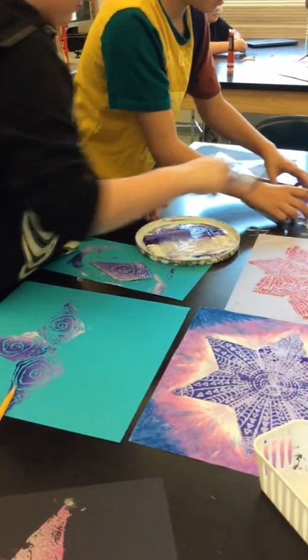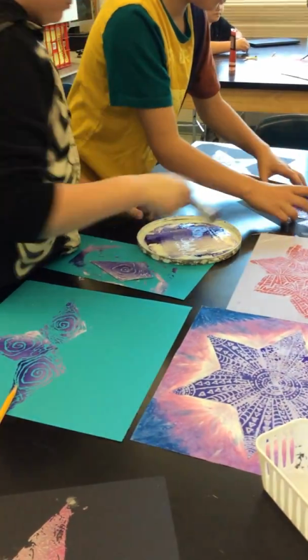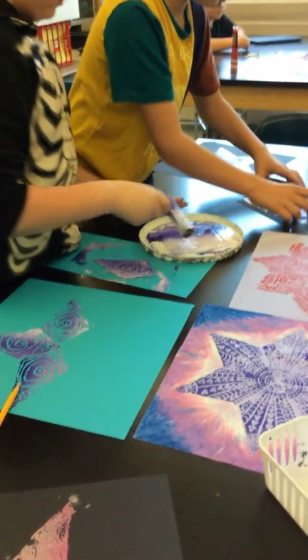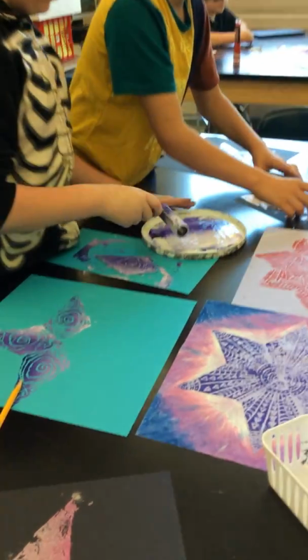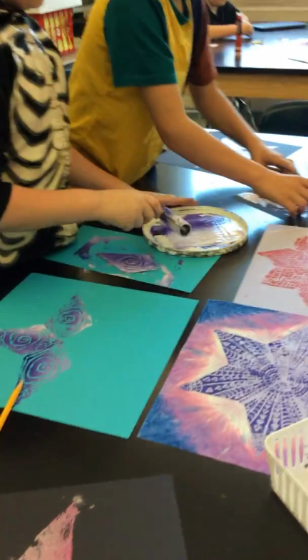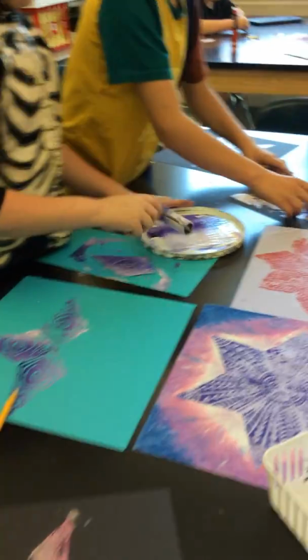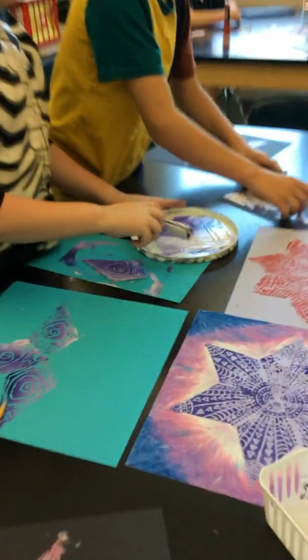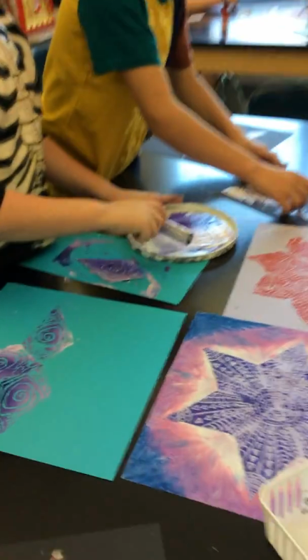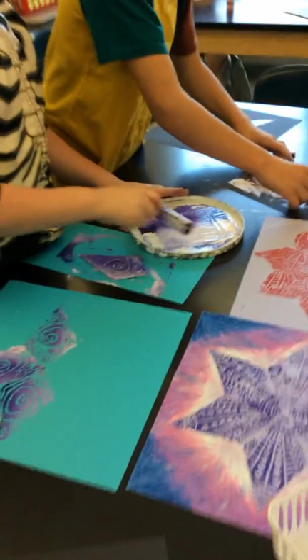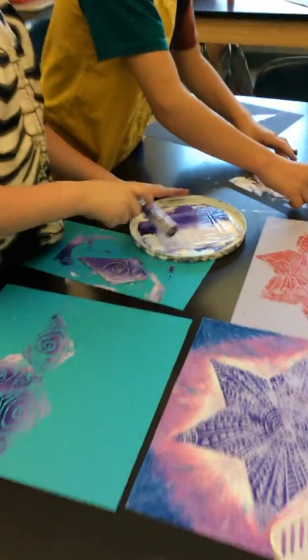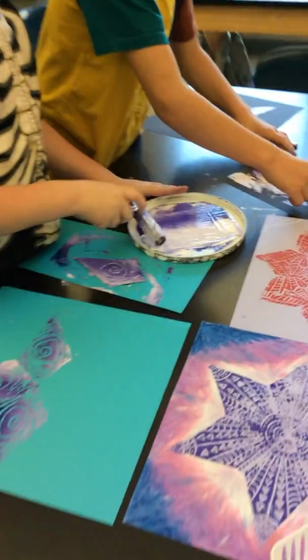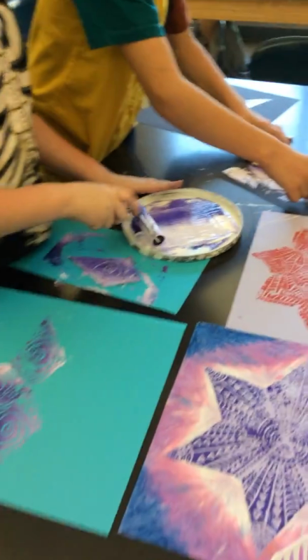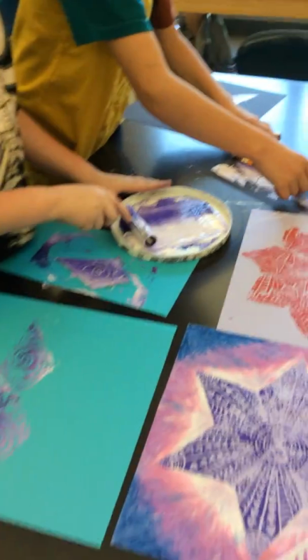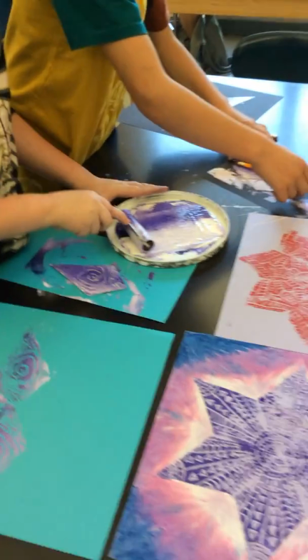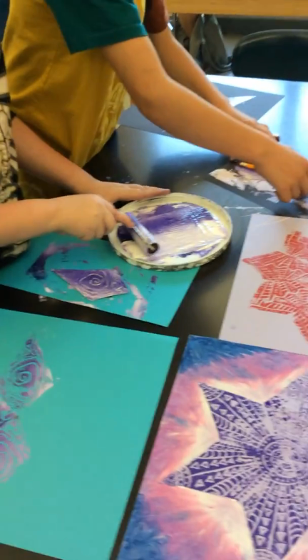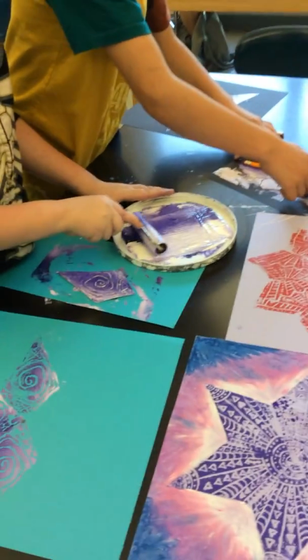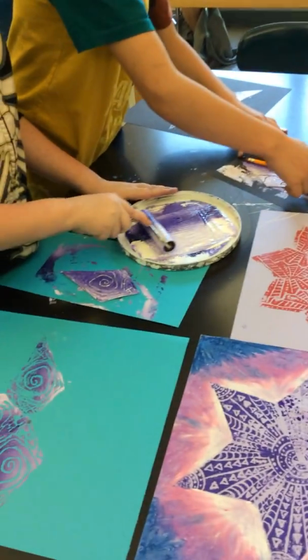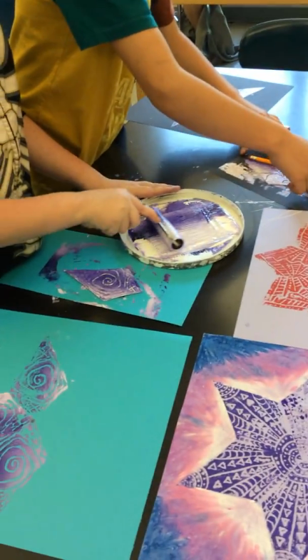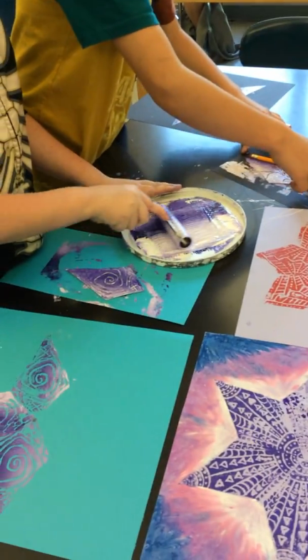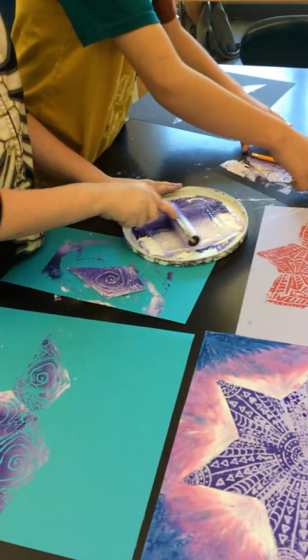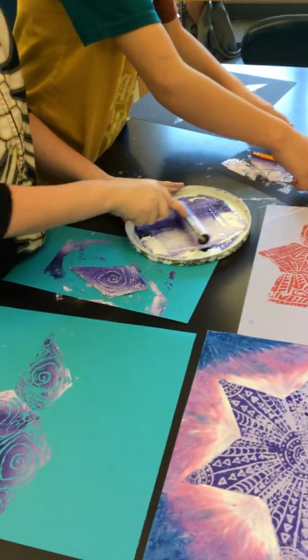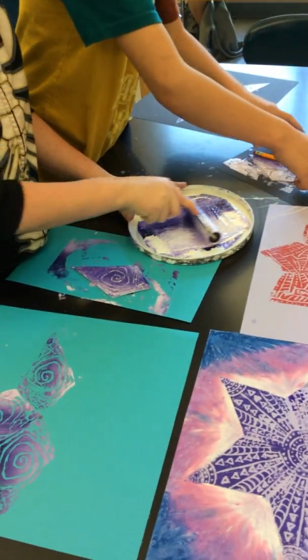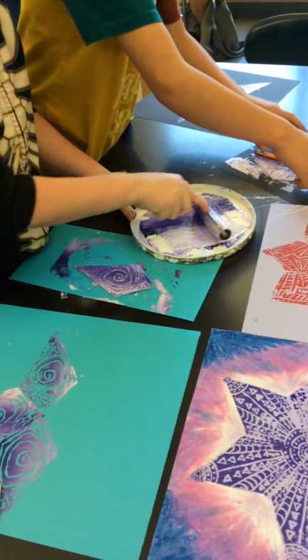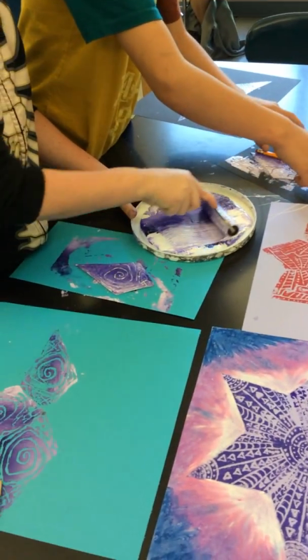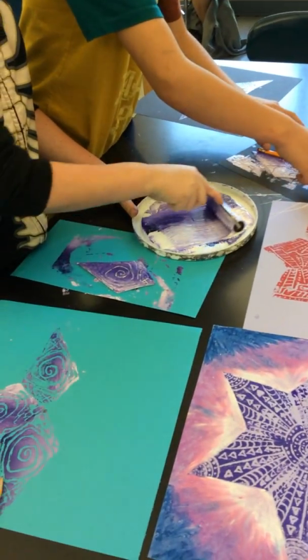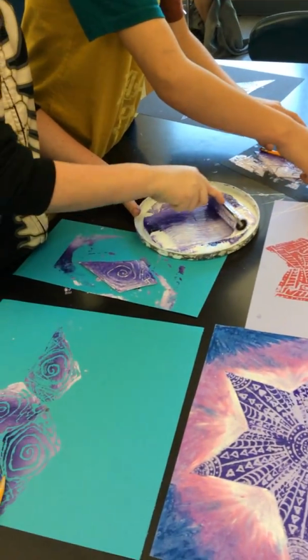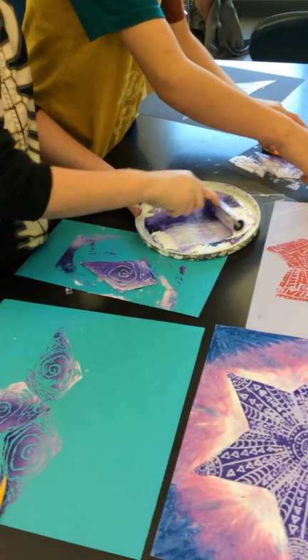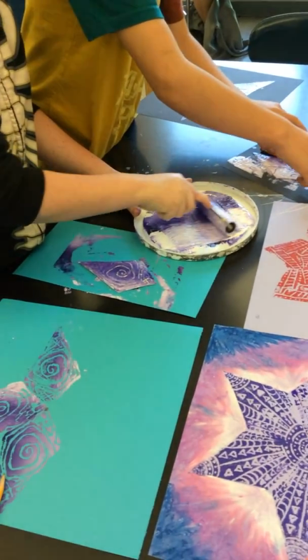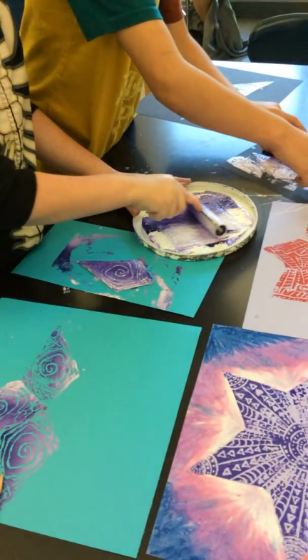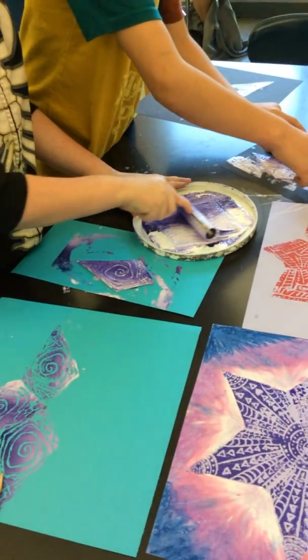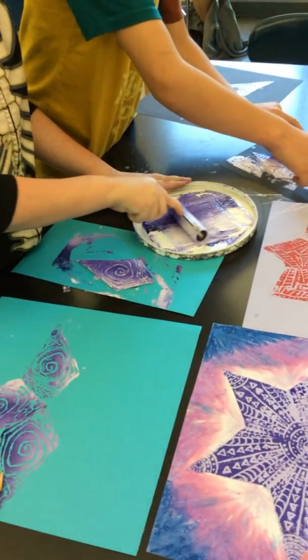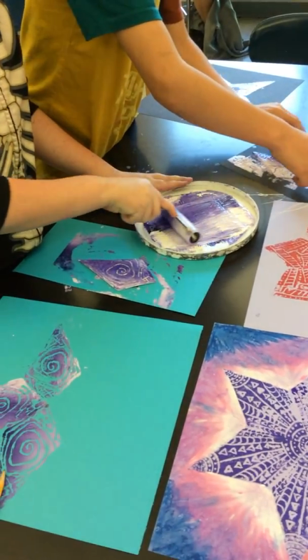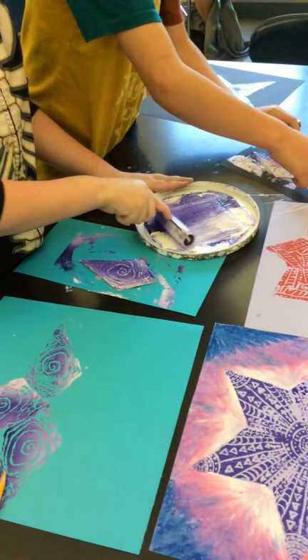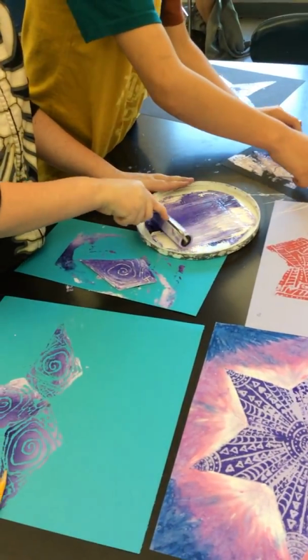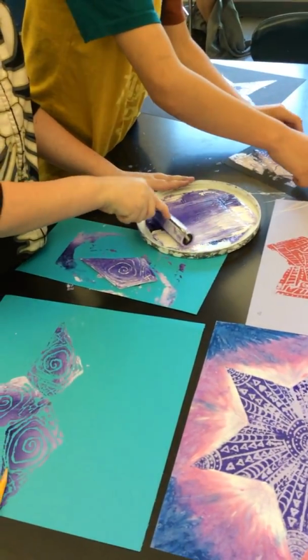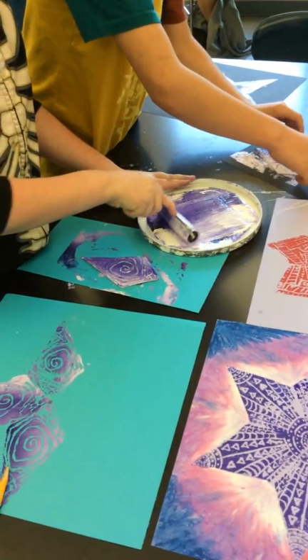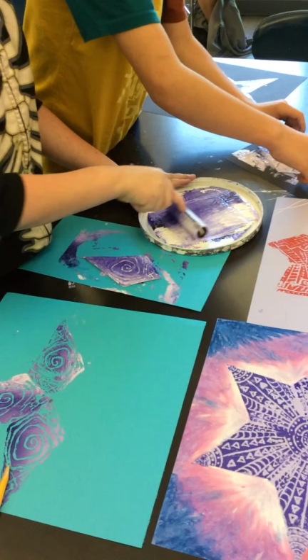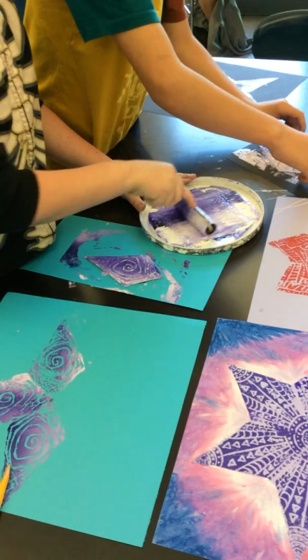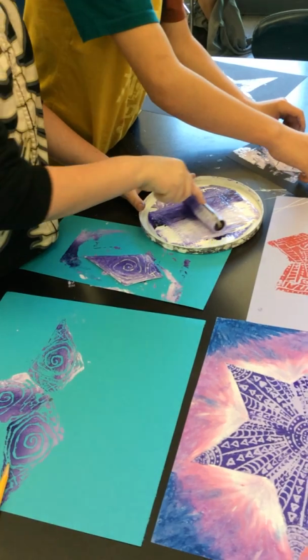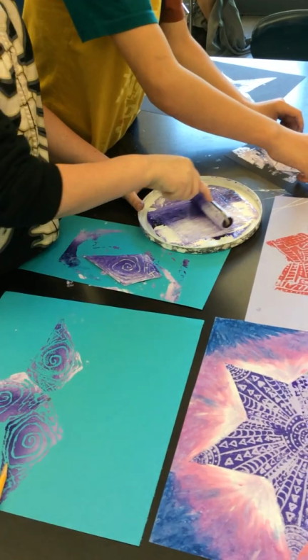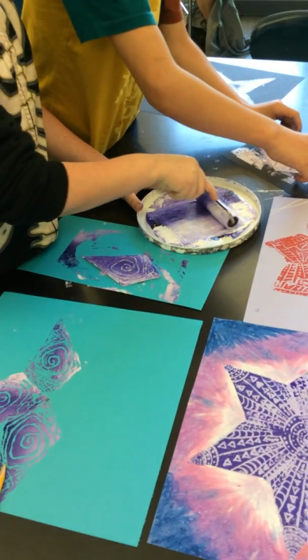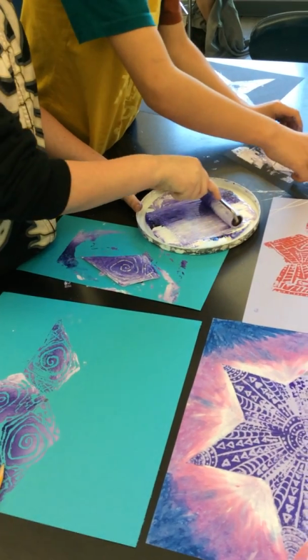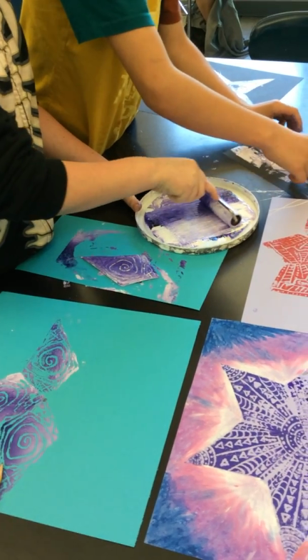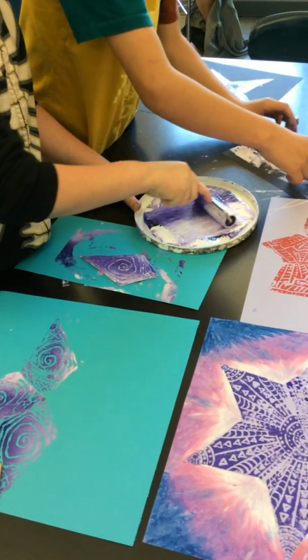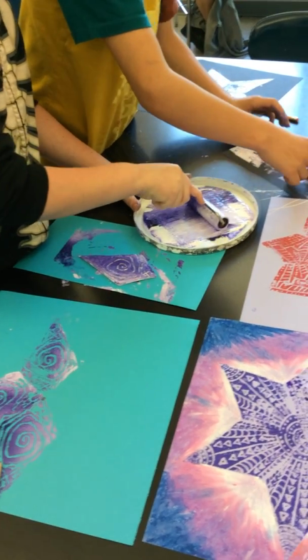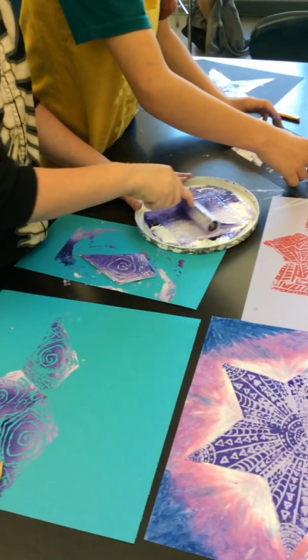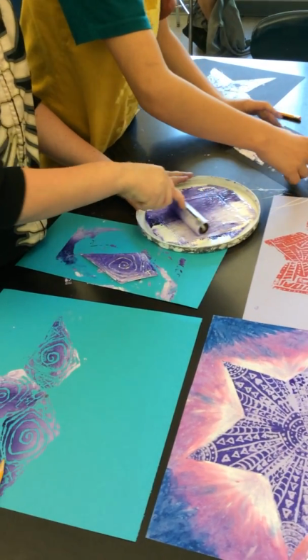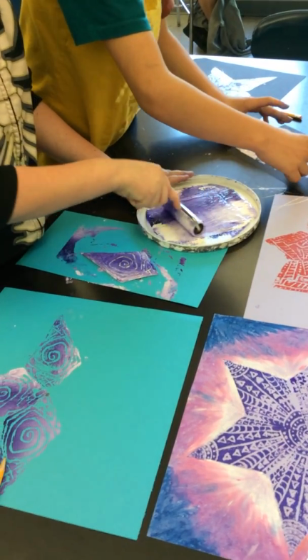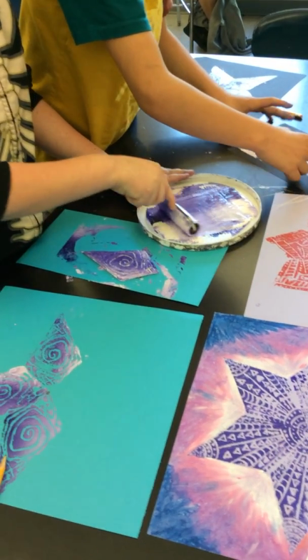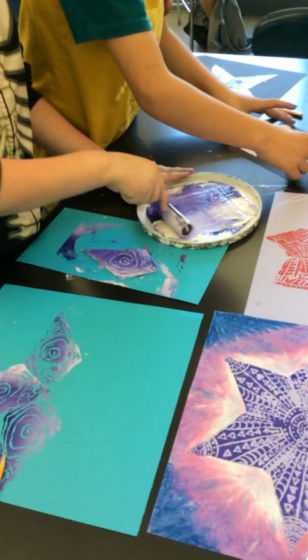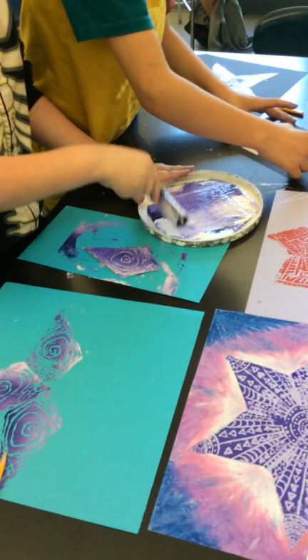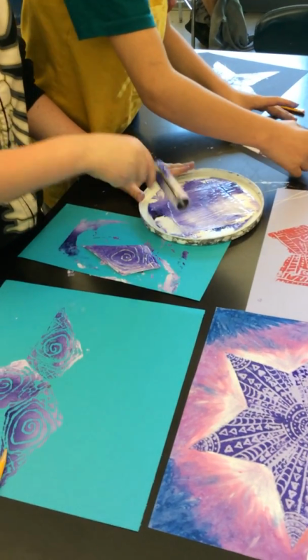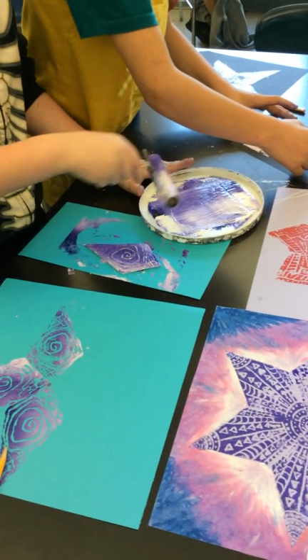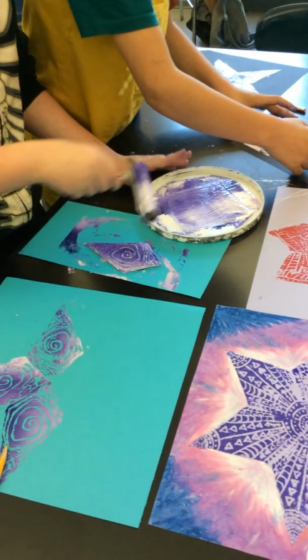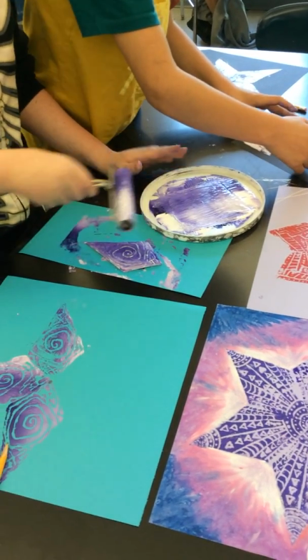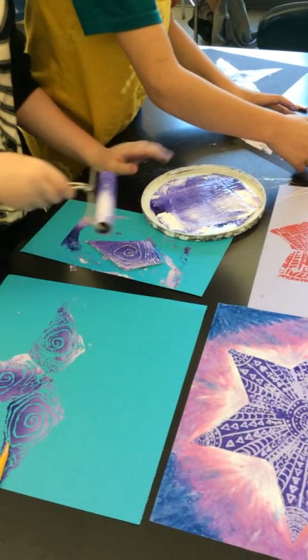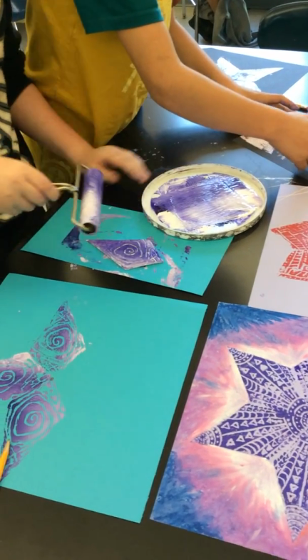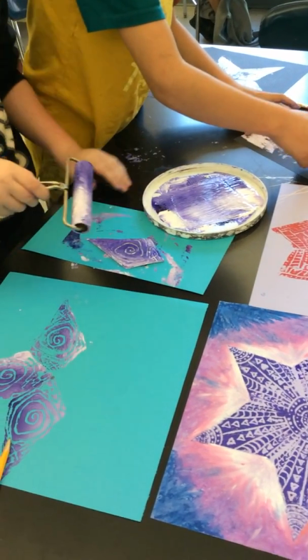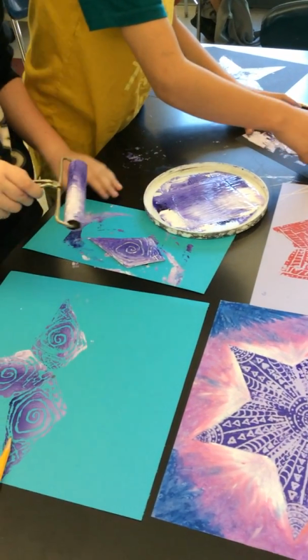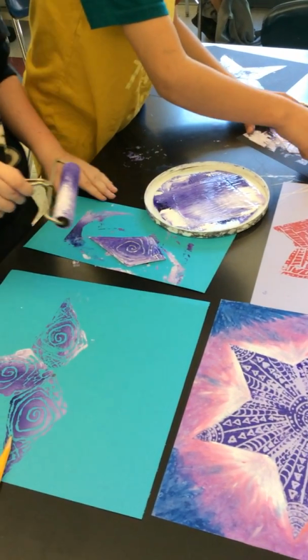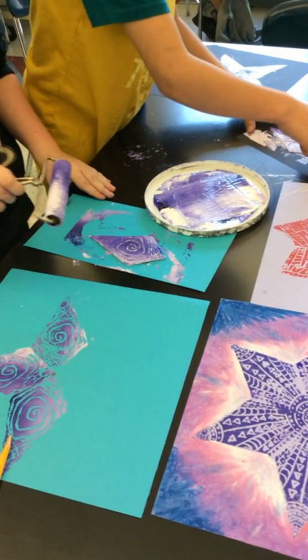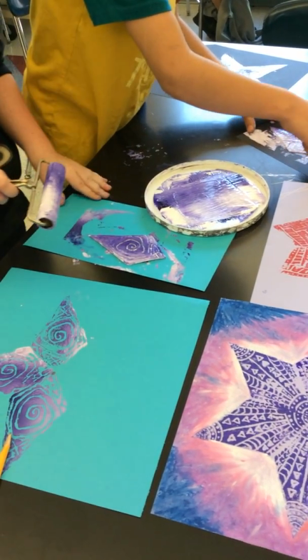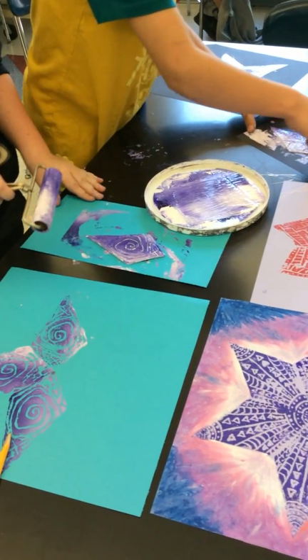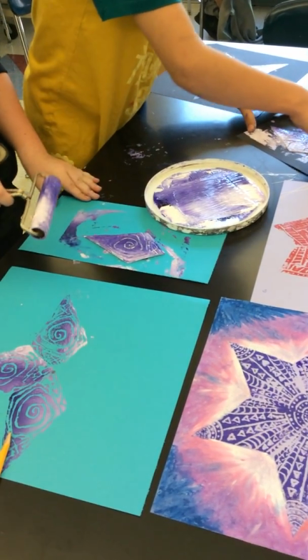So he mixed some purple and some white, which is awesome. Next time you might want to use a little less.